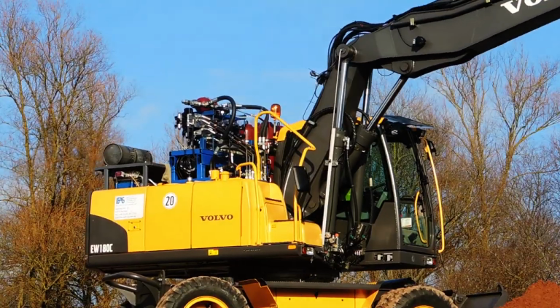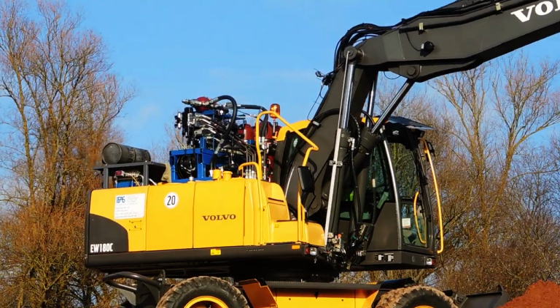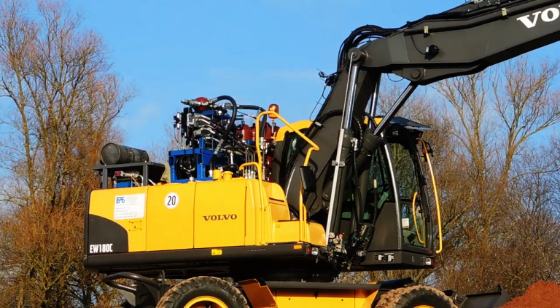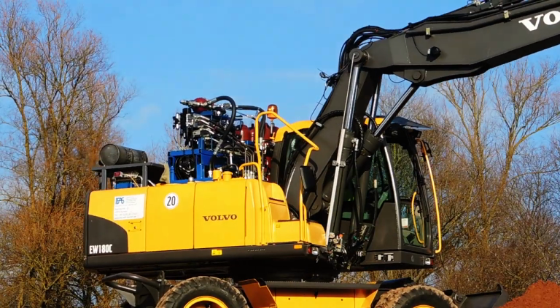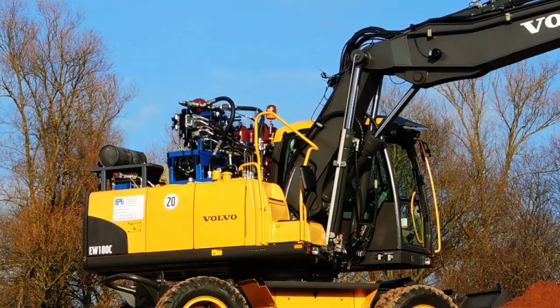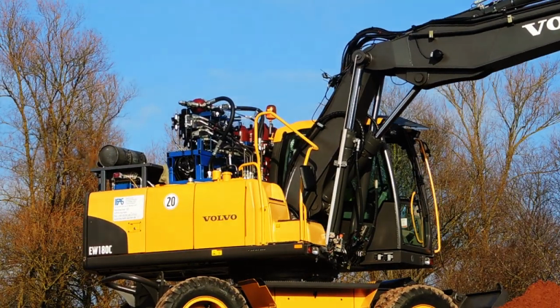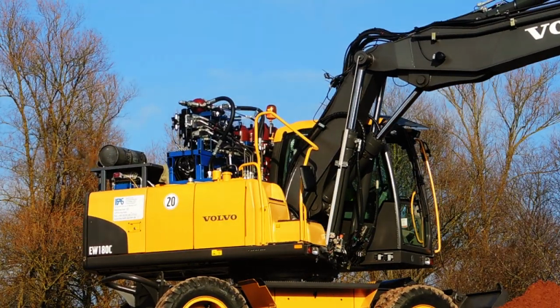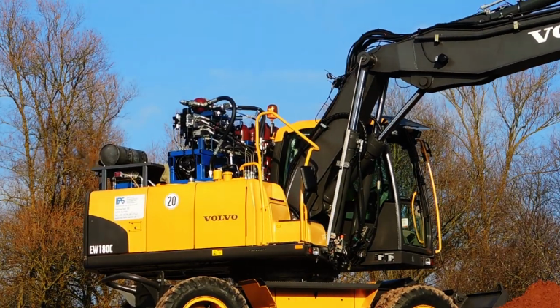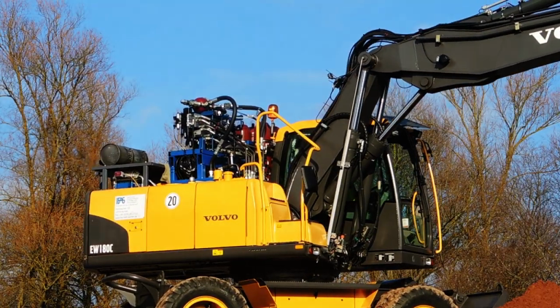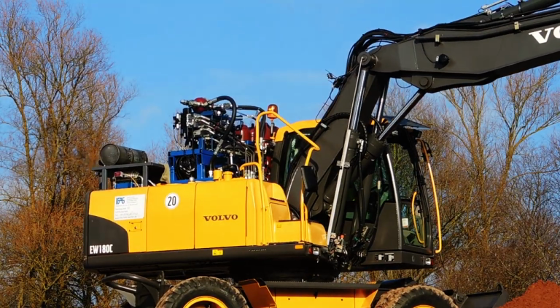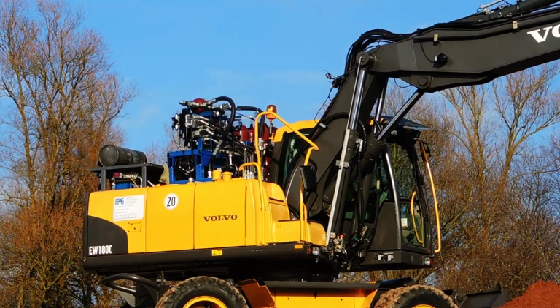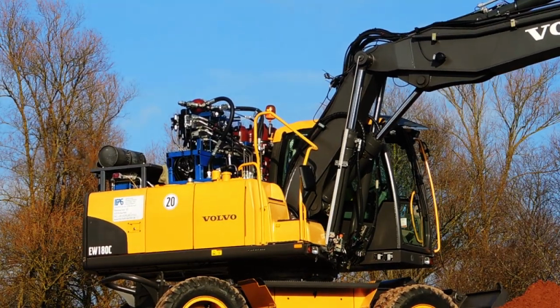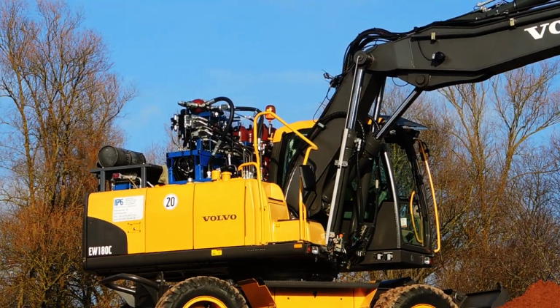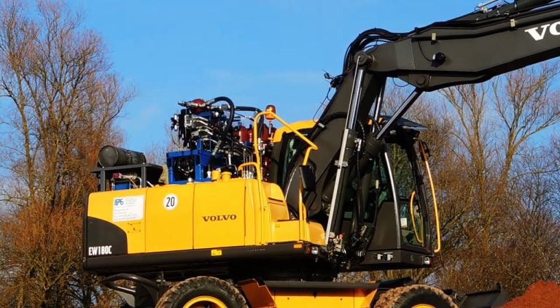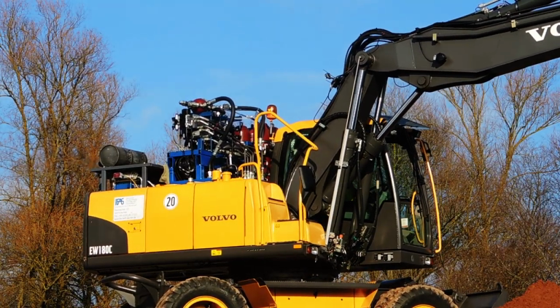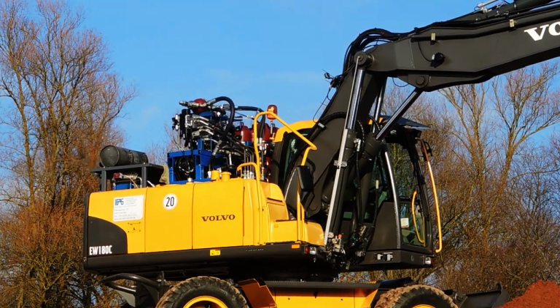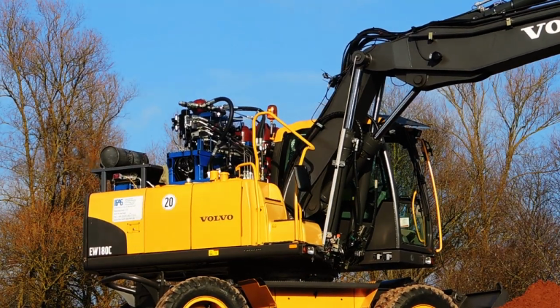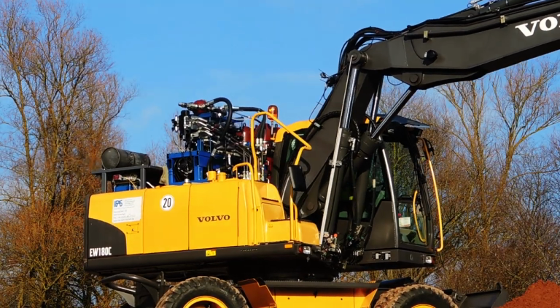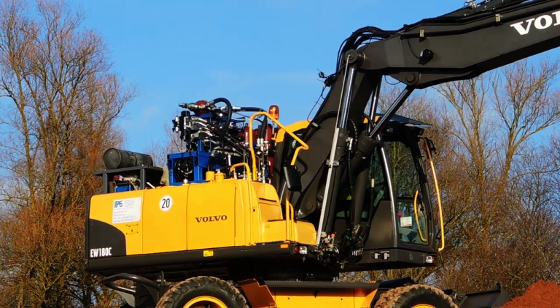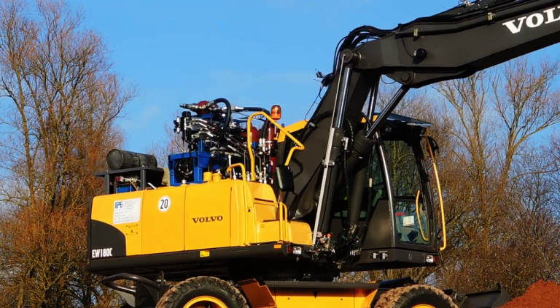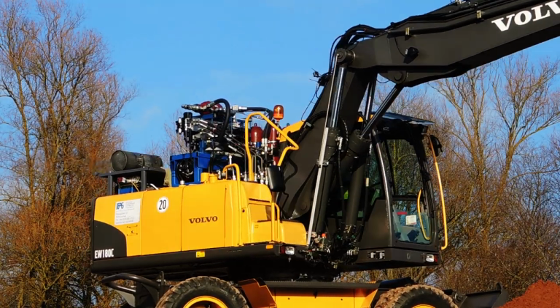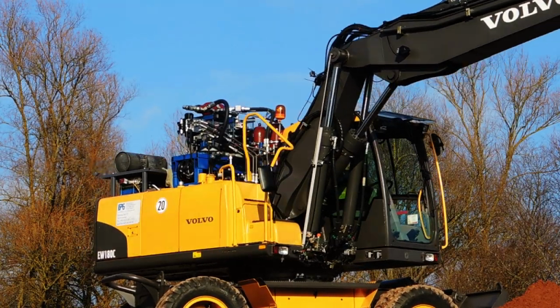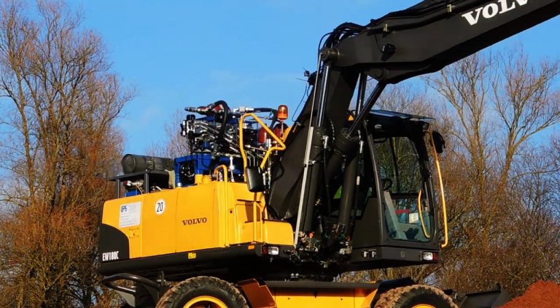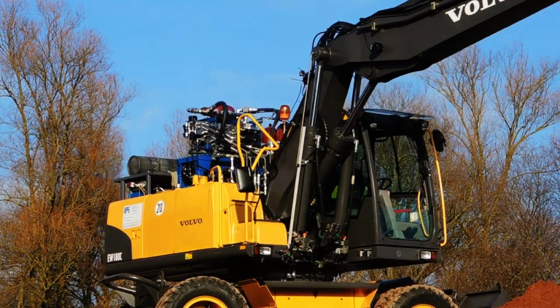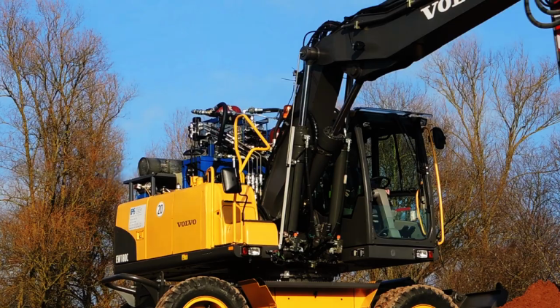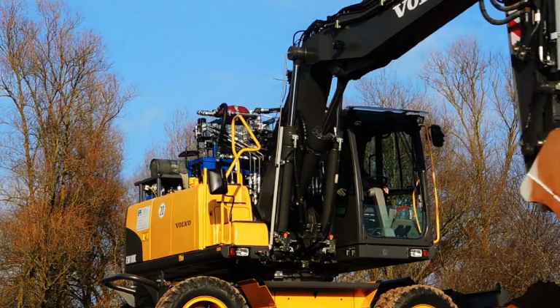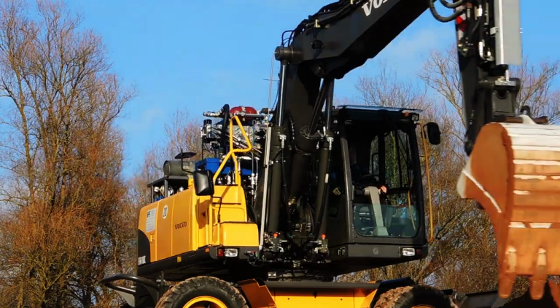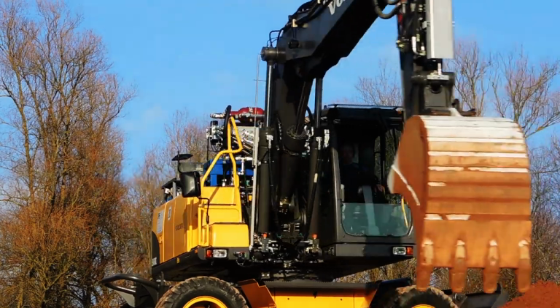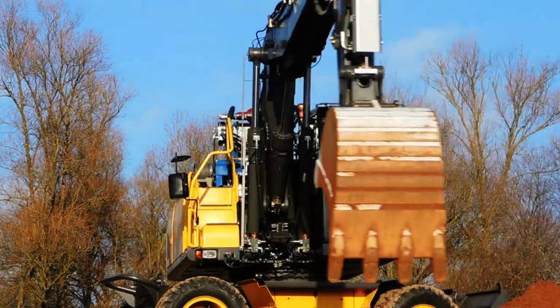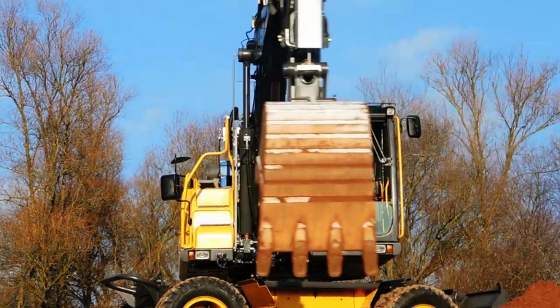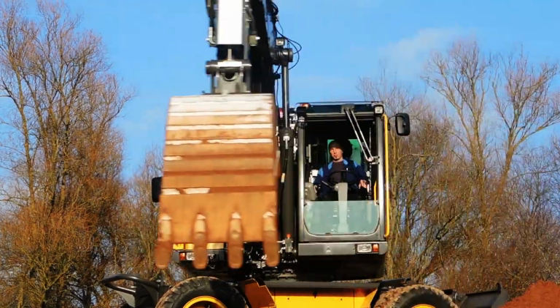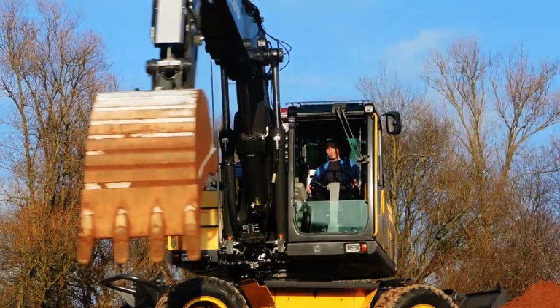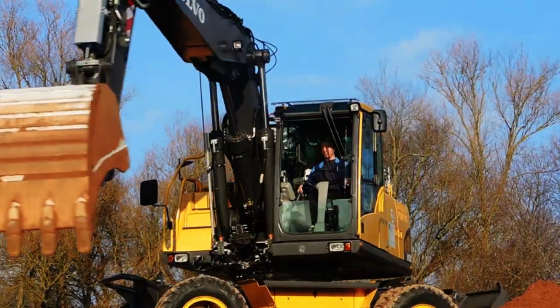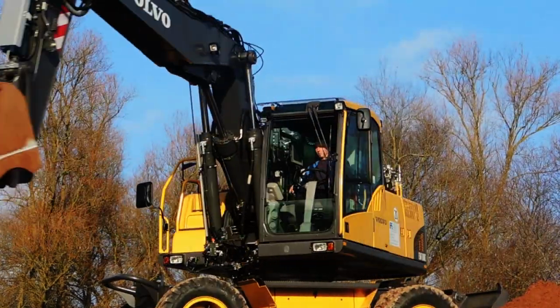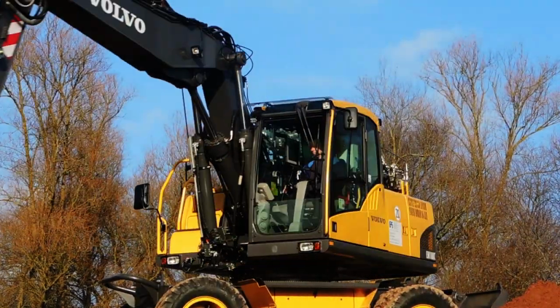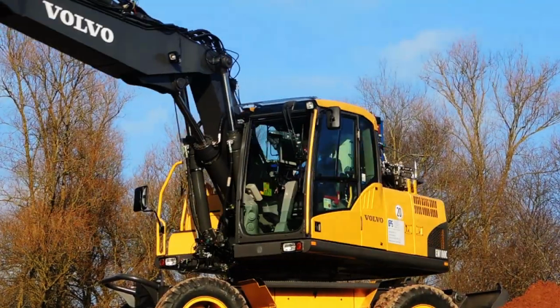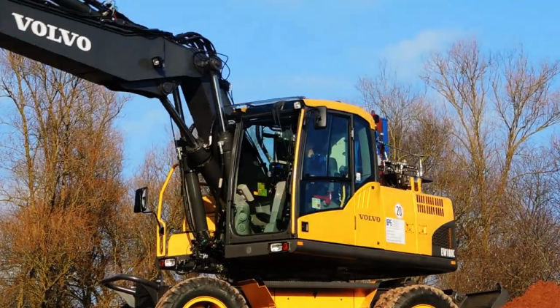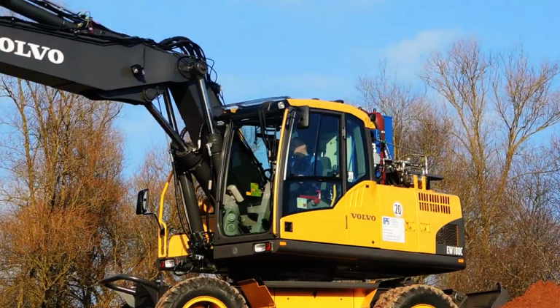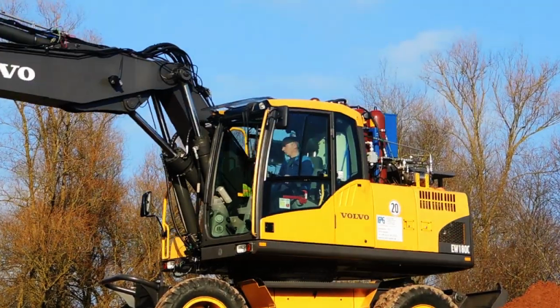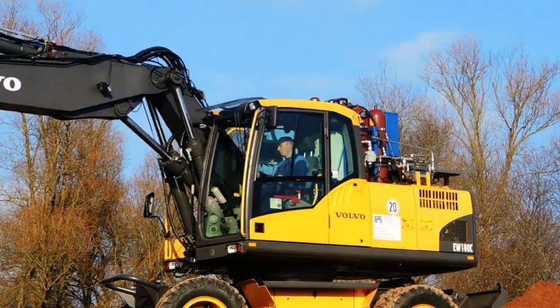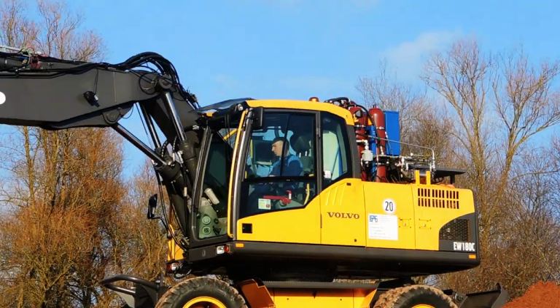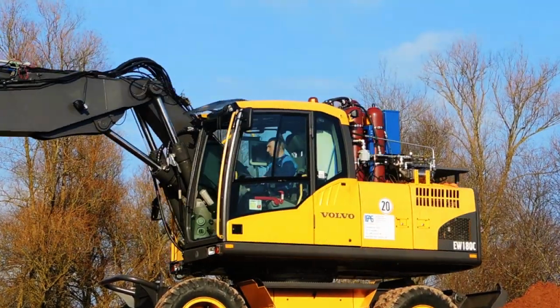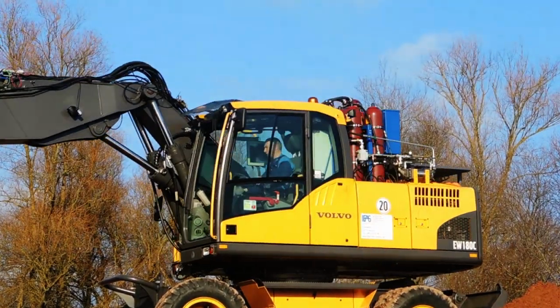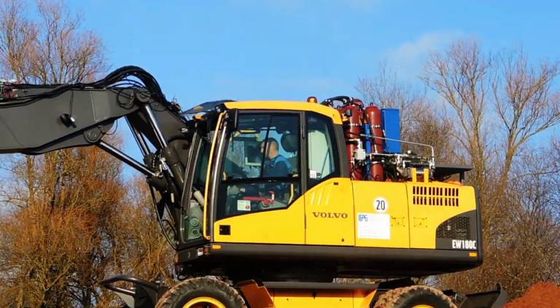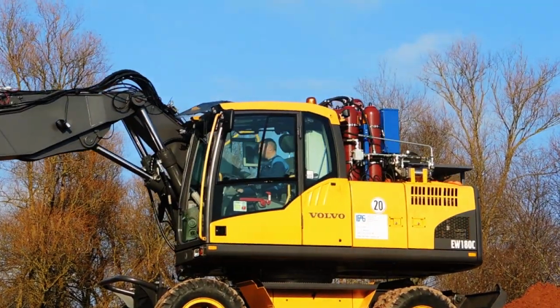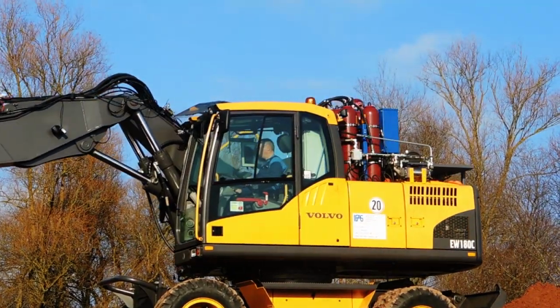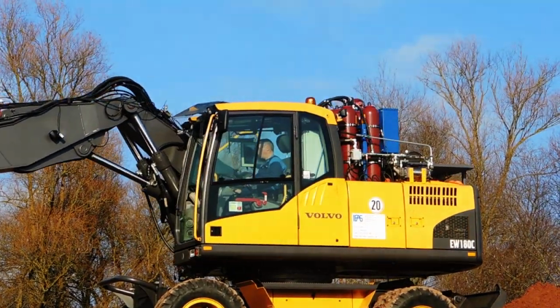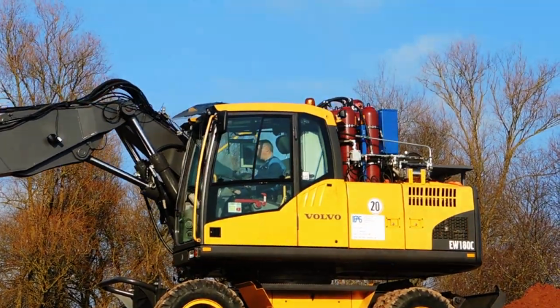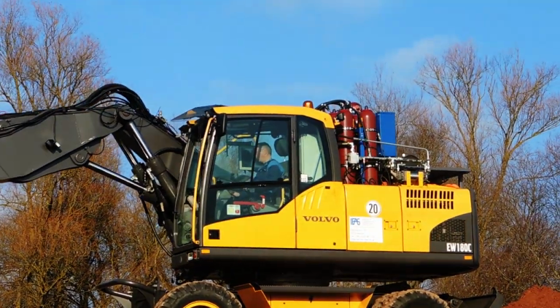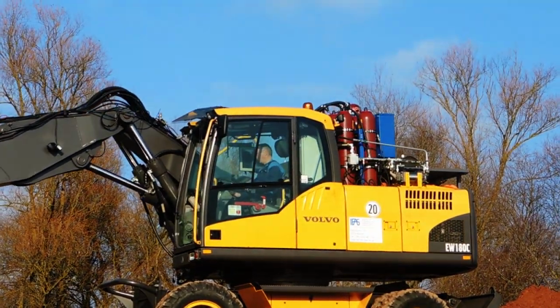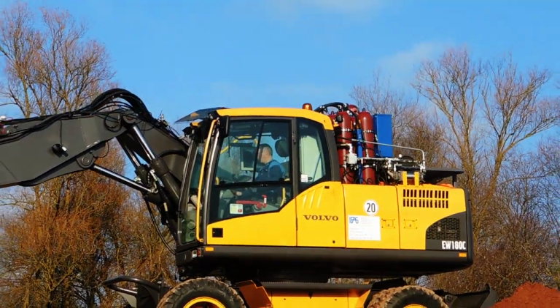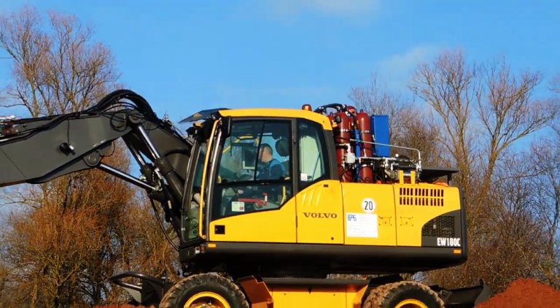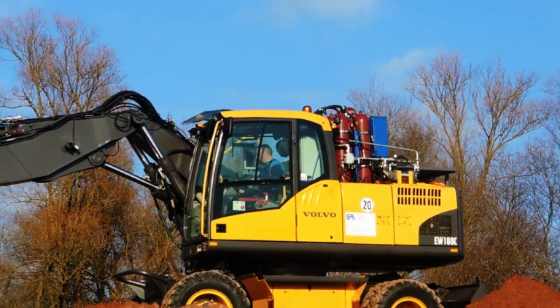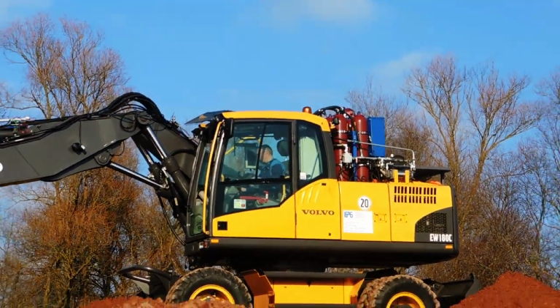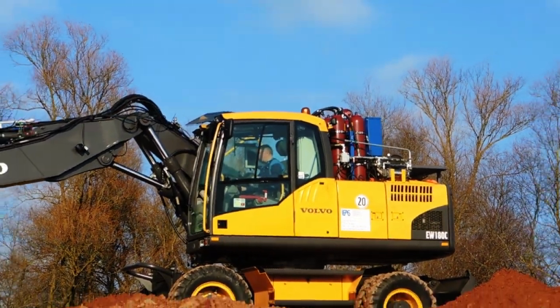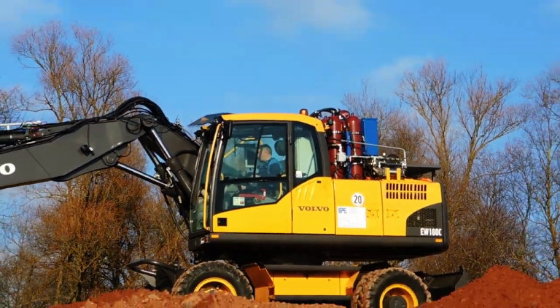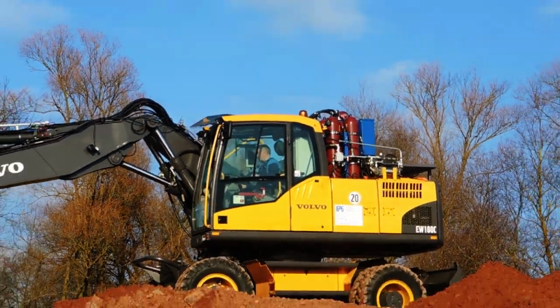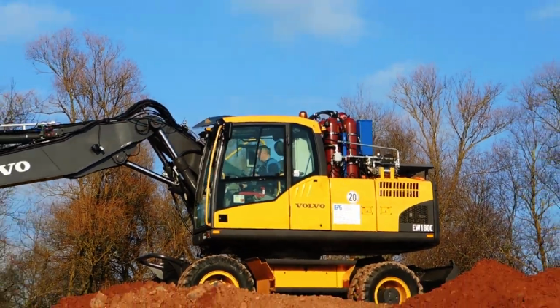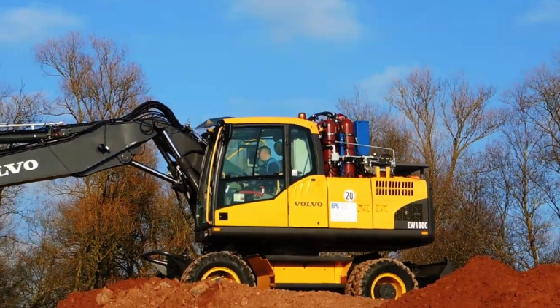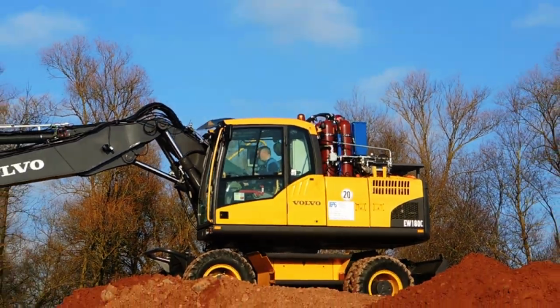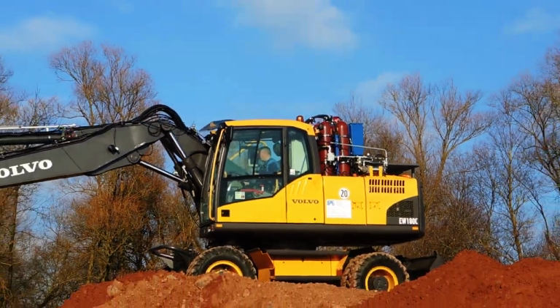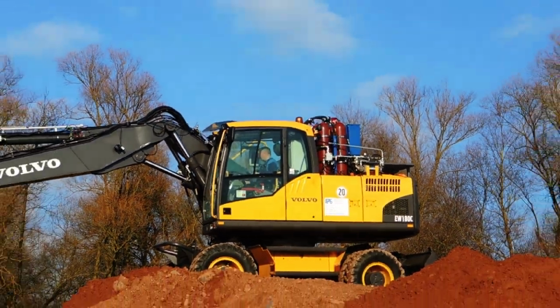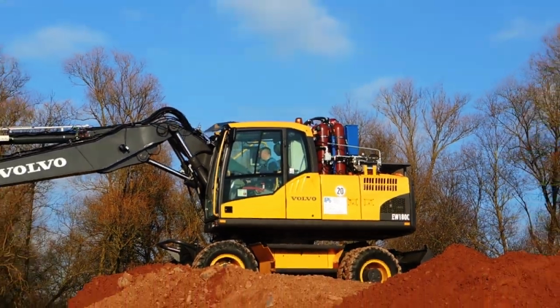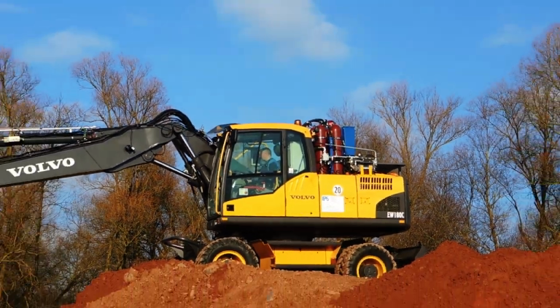Despite its lower engine speed, tests show that the hybrid is just as fast and powerful as a standard machine, but operates up to 40% more efficiently.